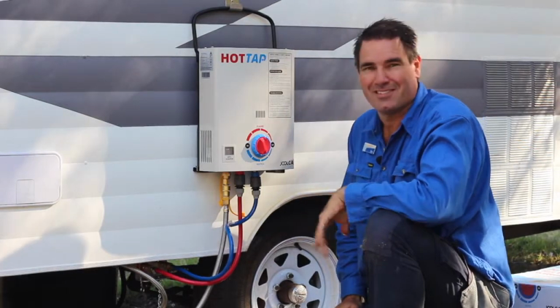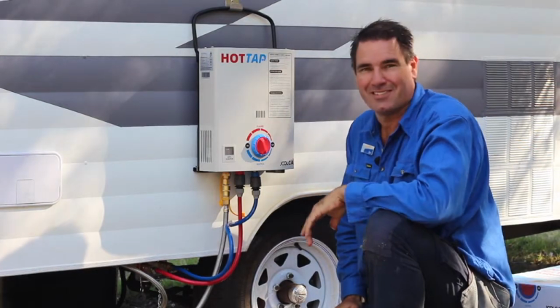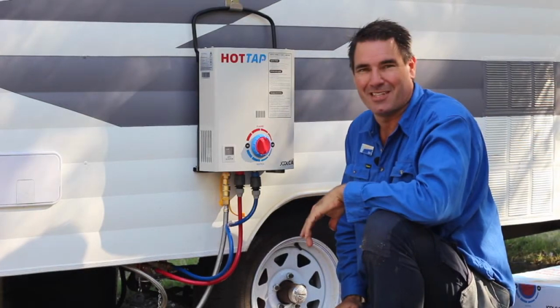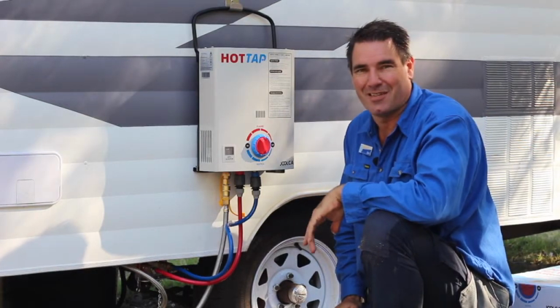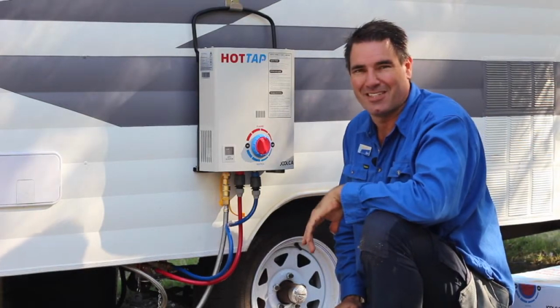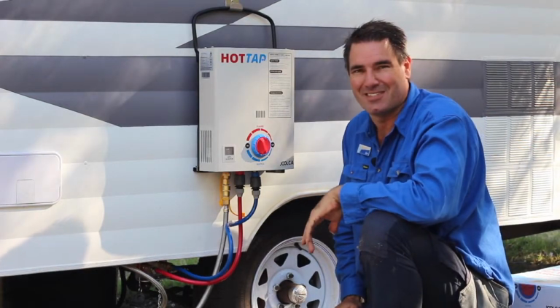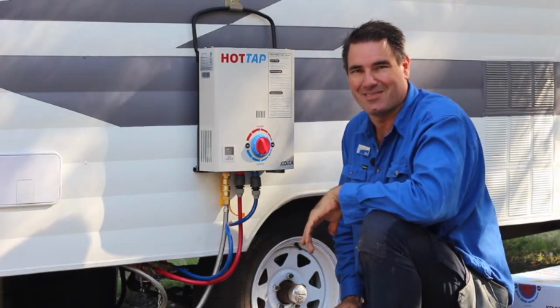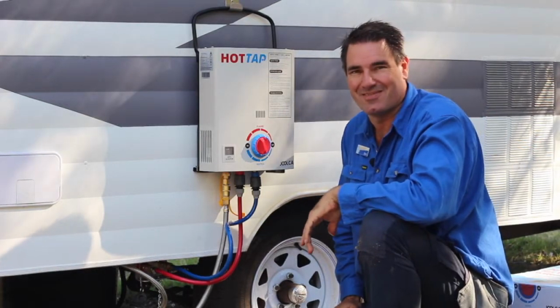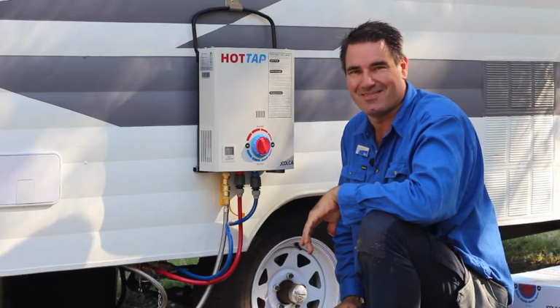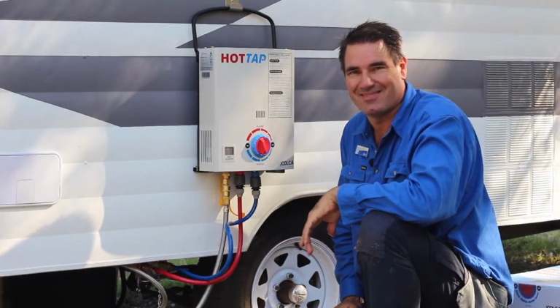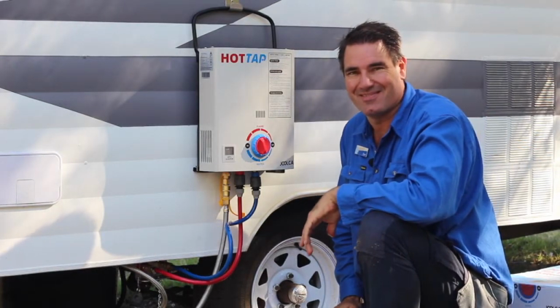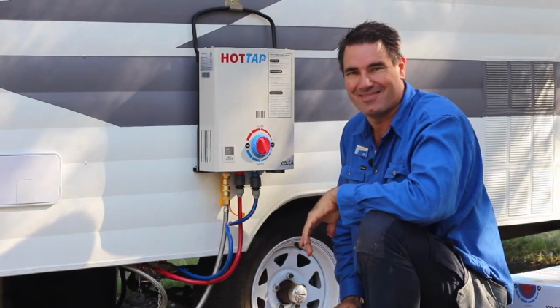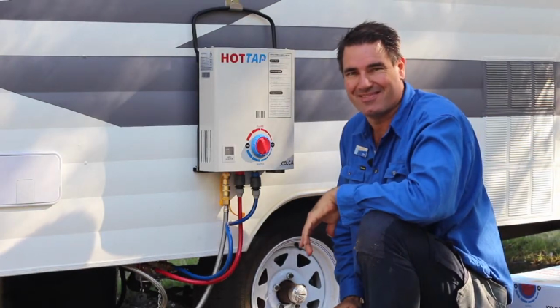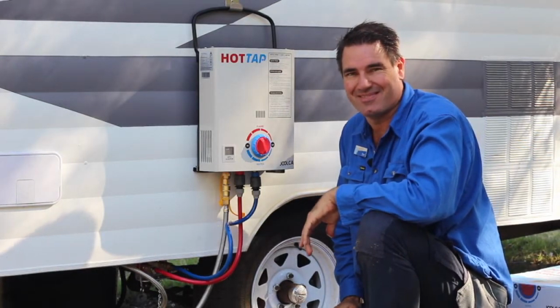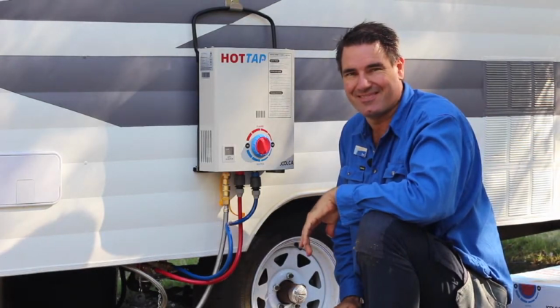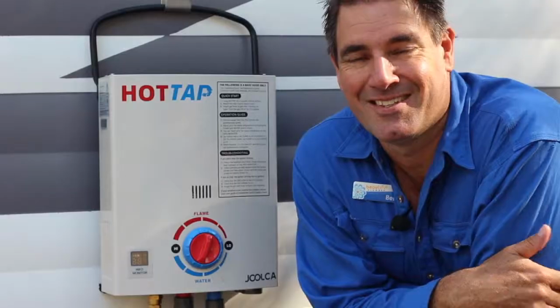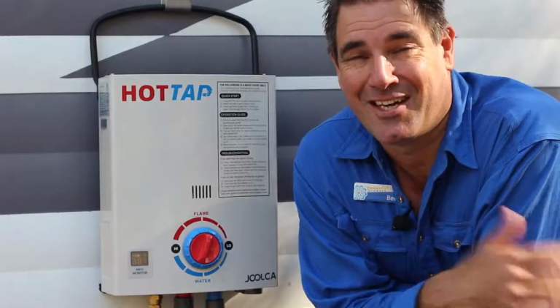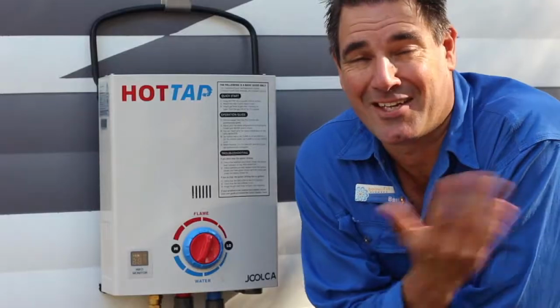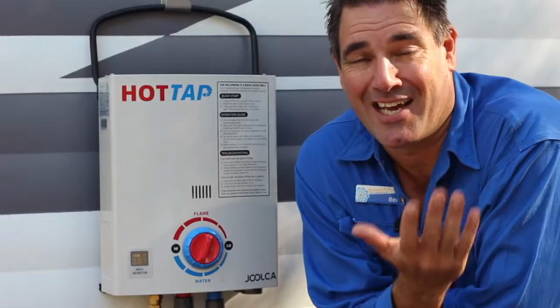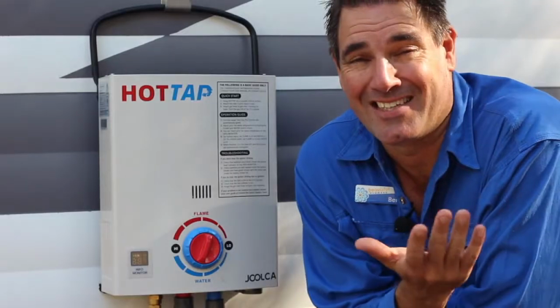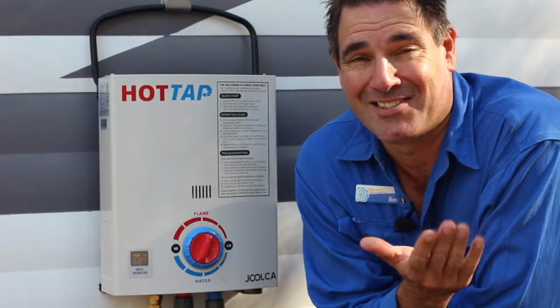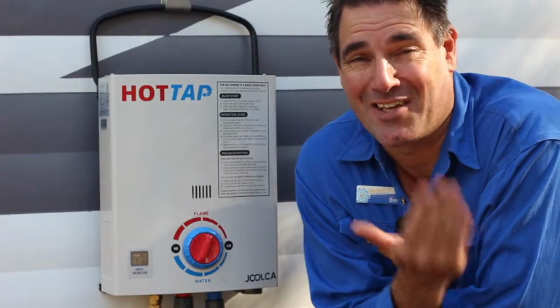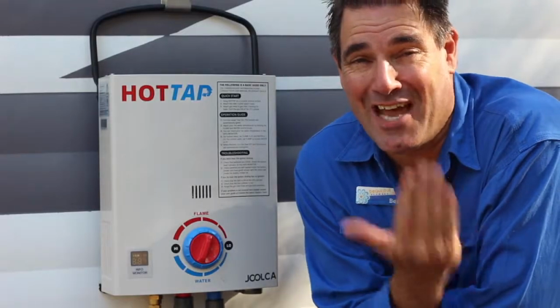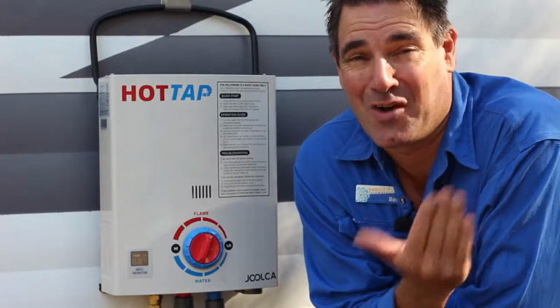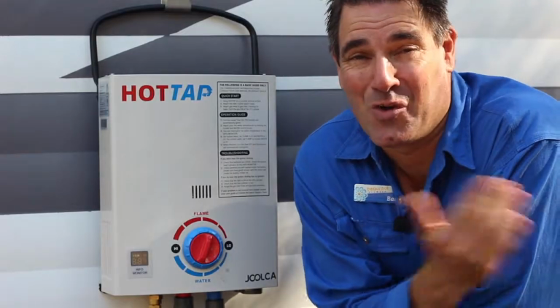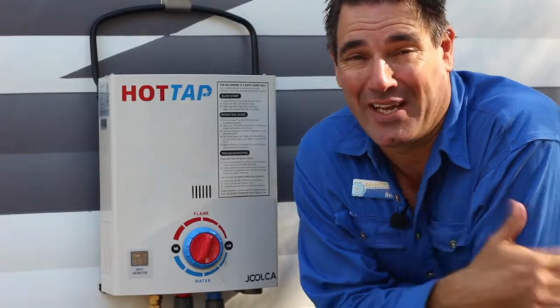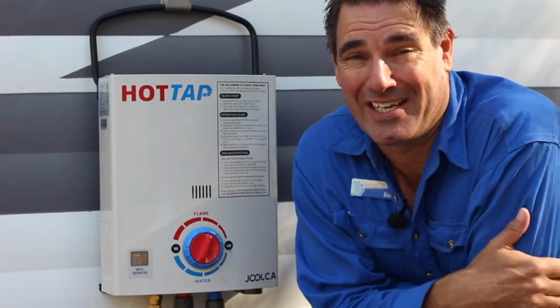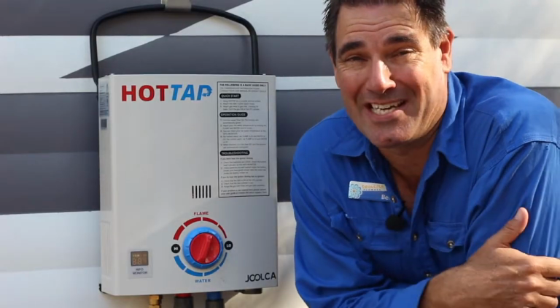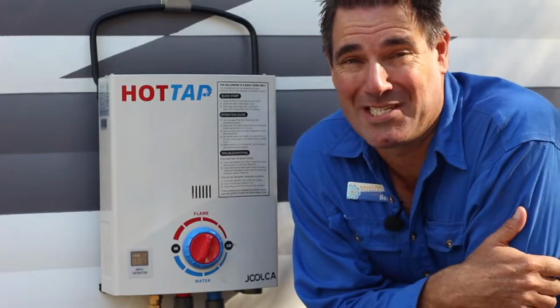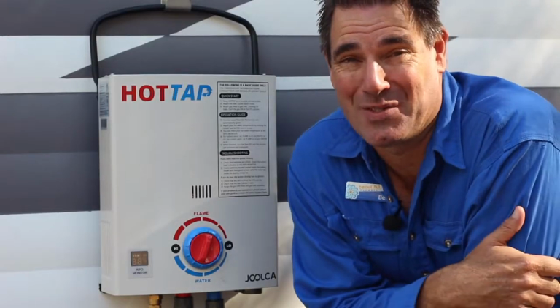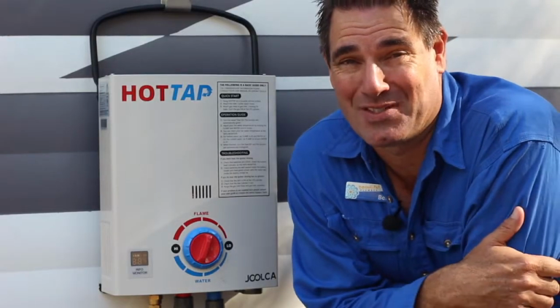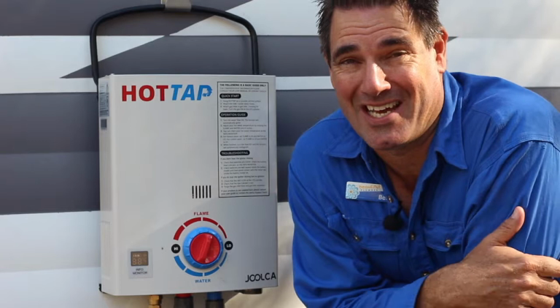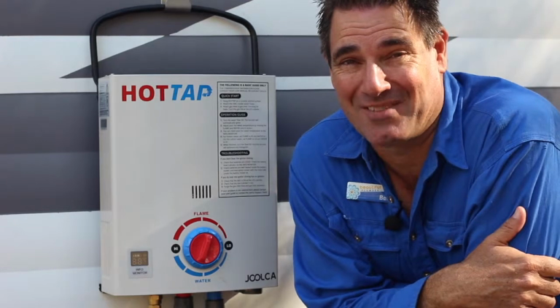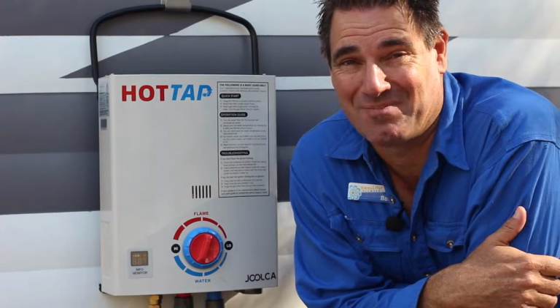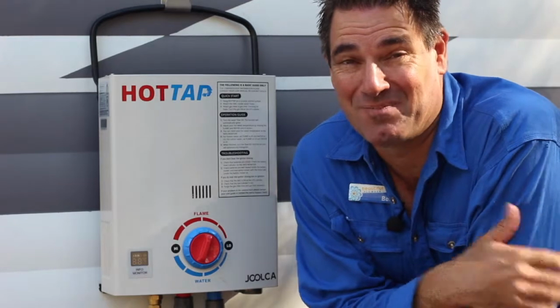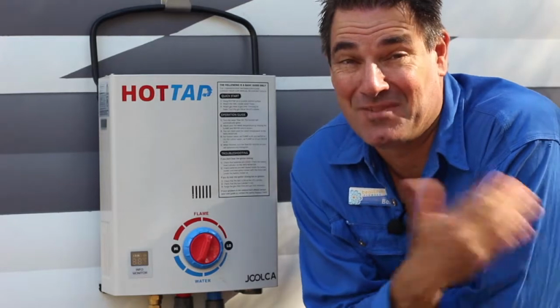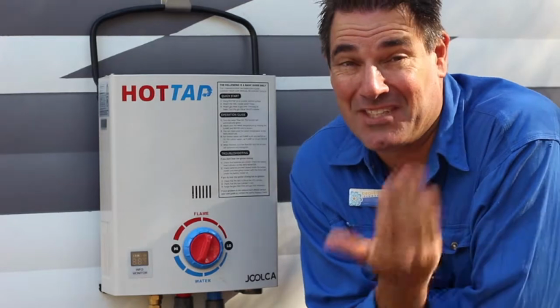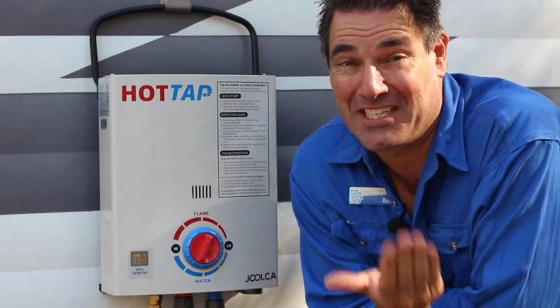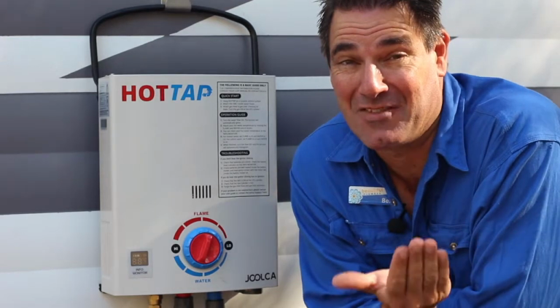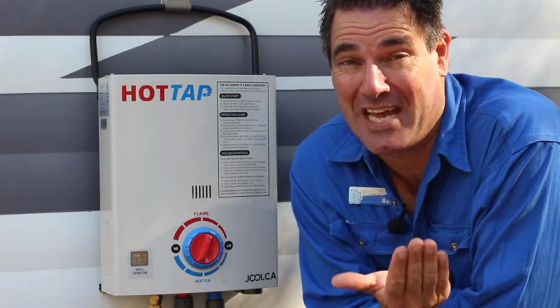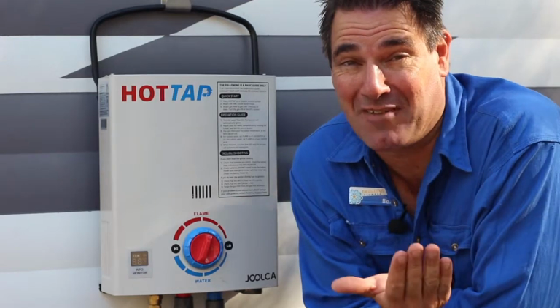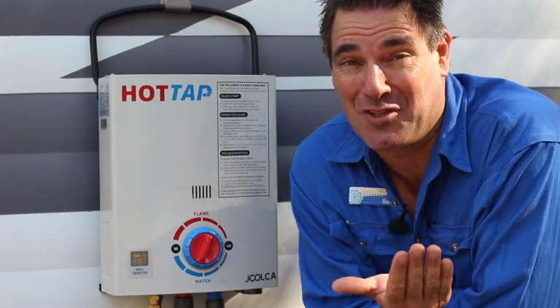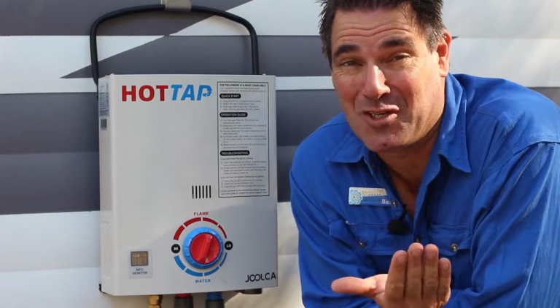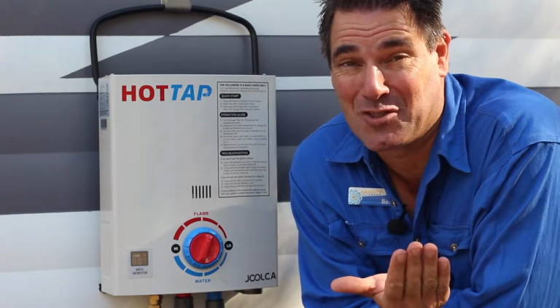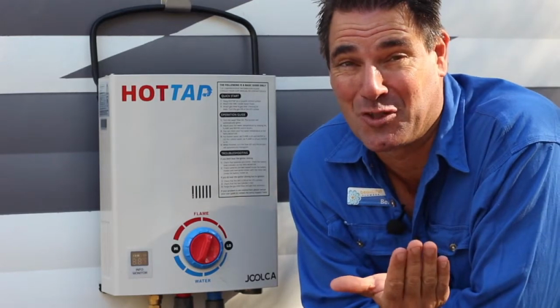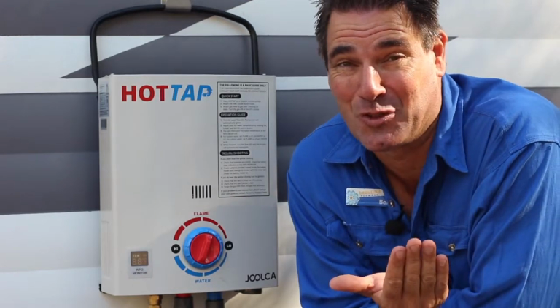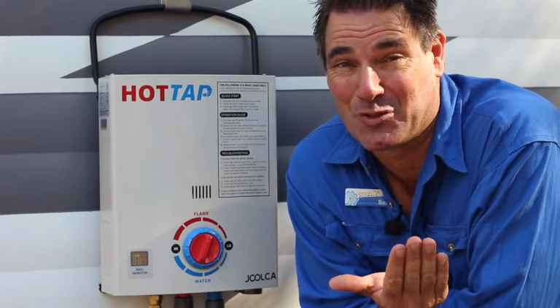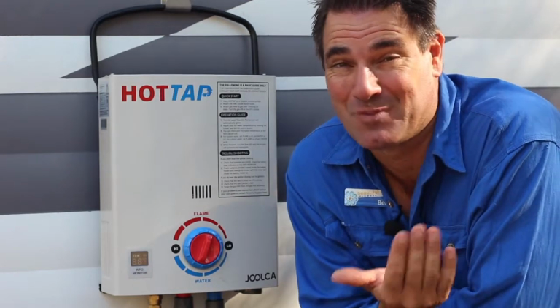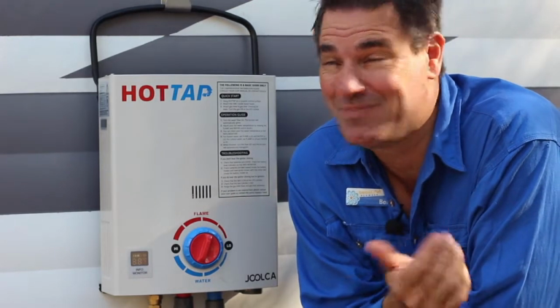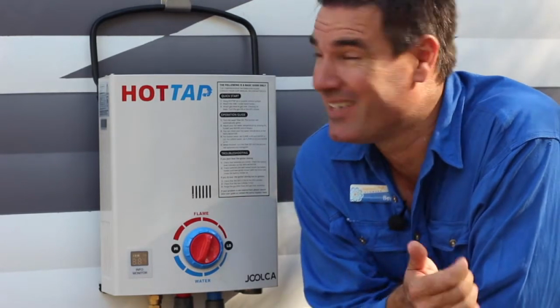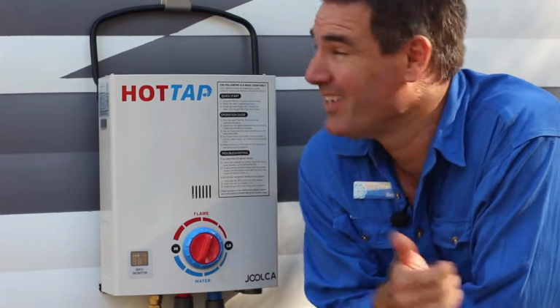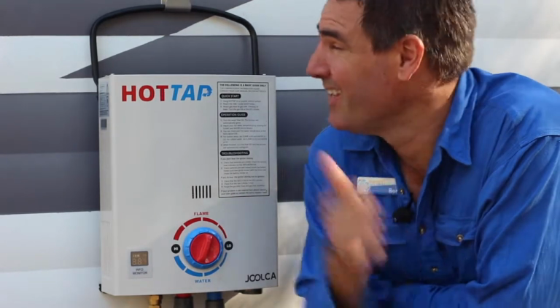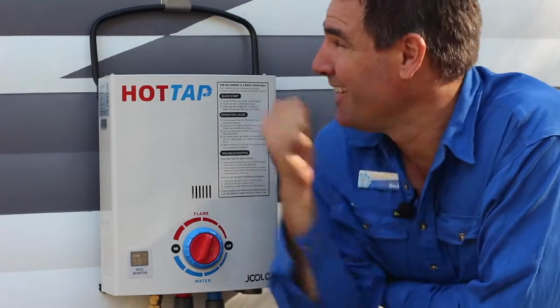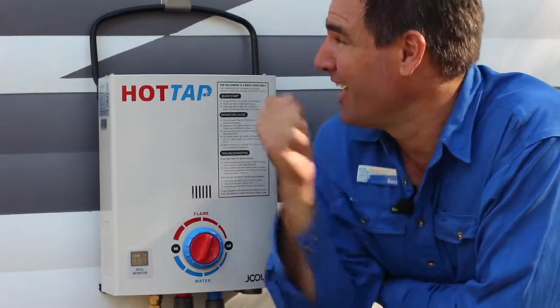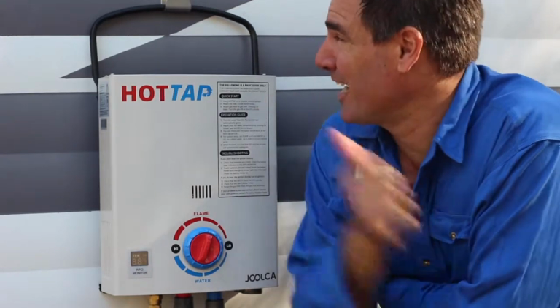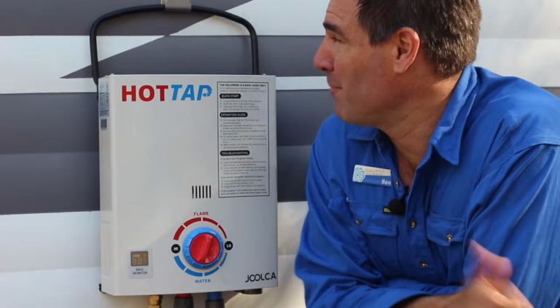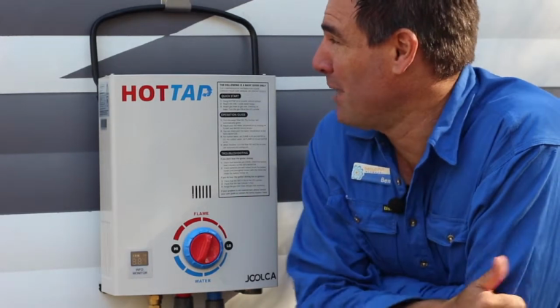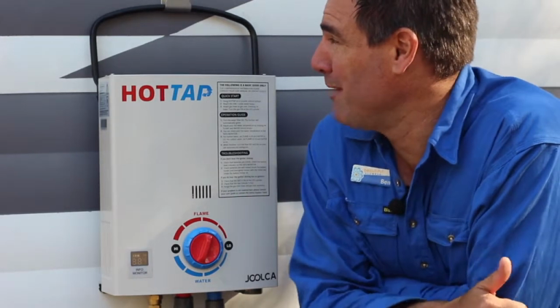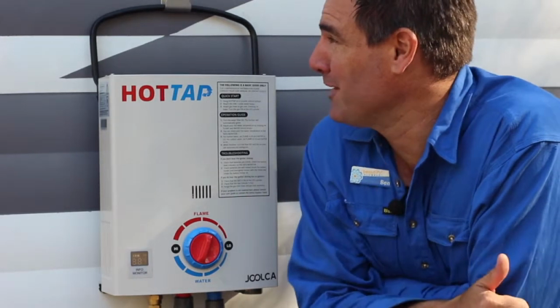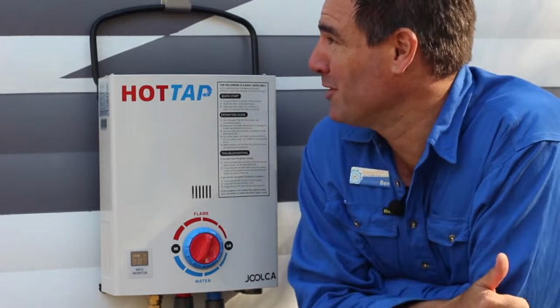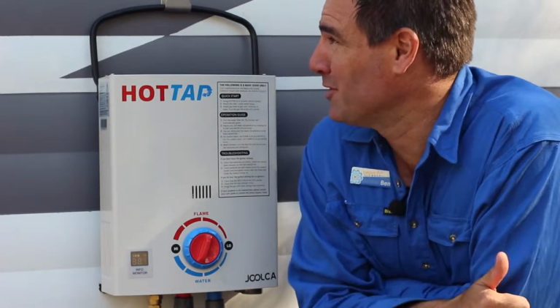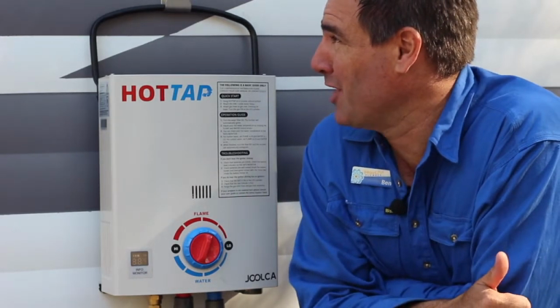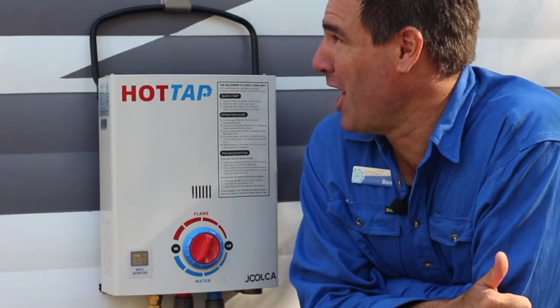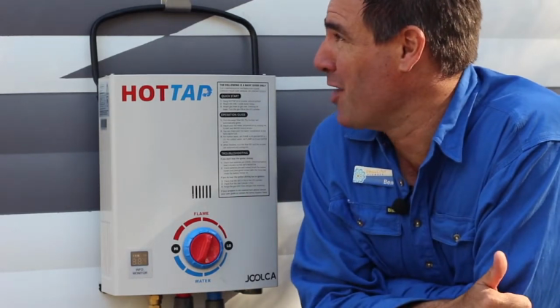There it is. So how quick and easy was that? Didn't even have to use tools. Good to go.